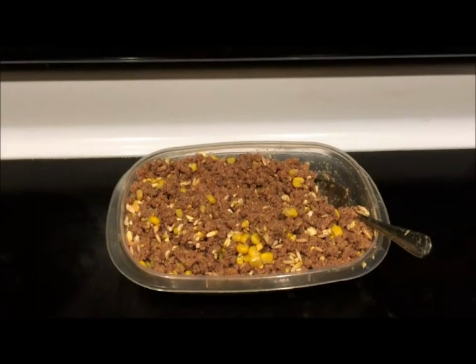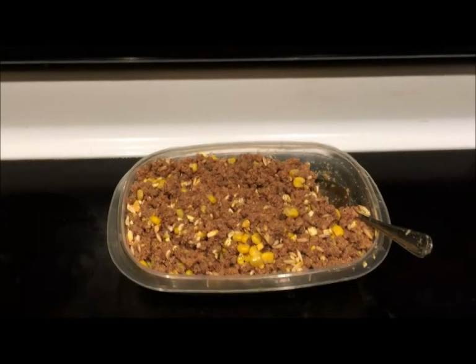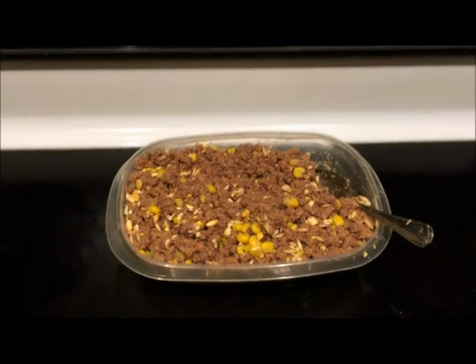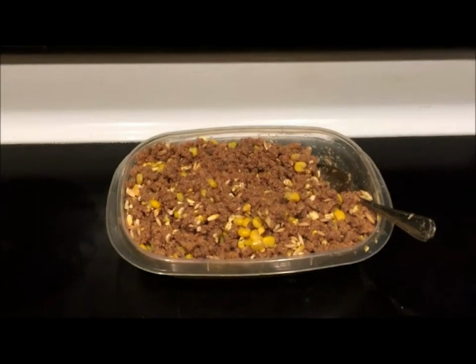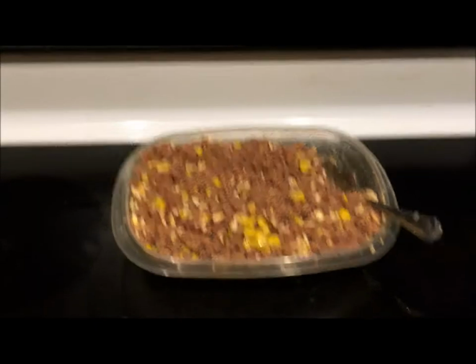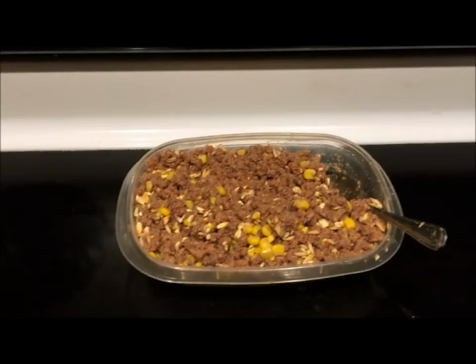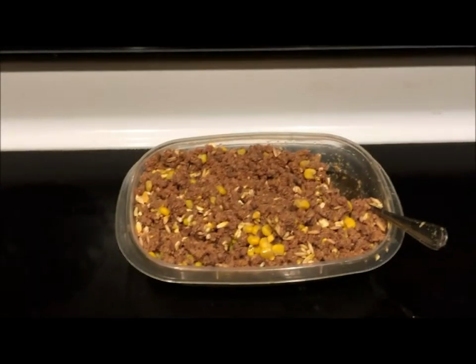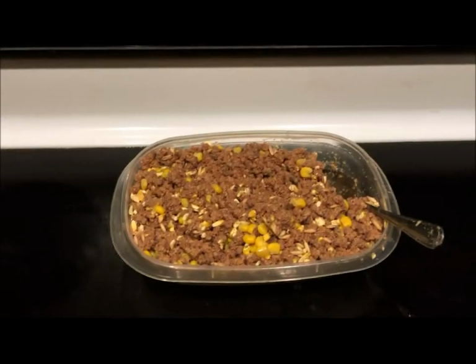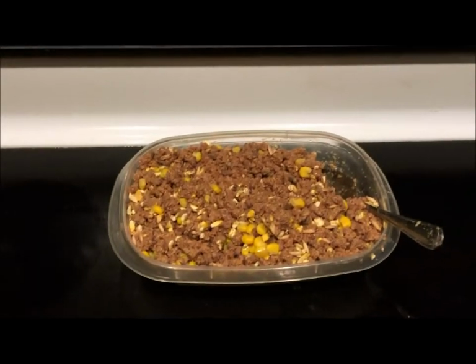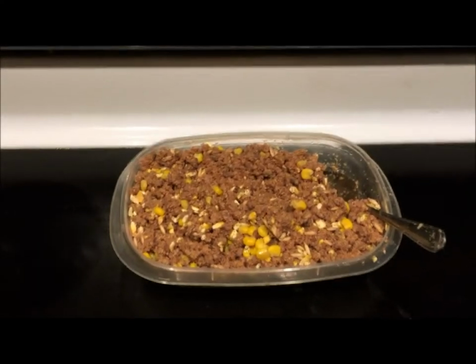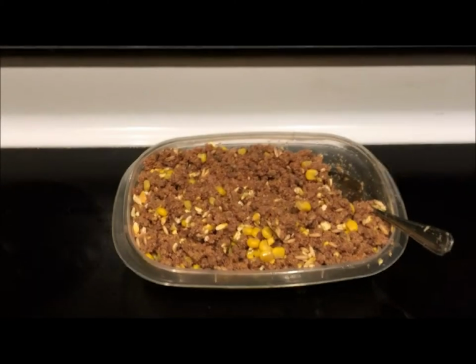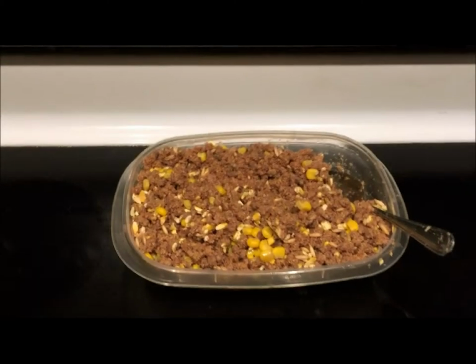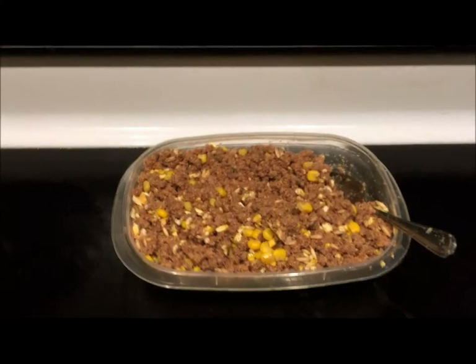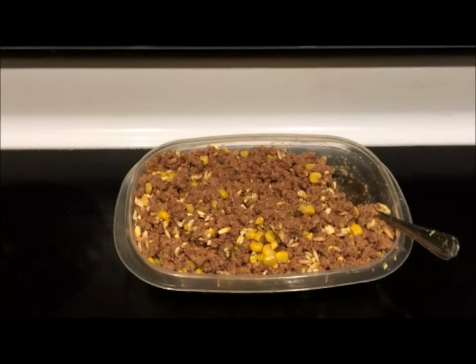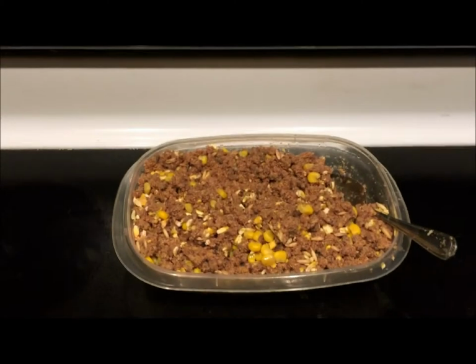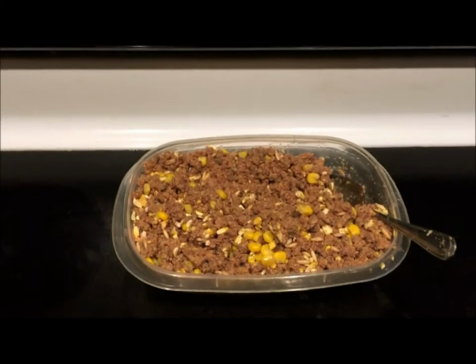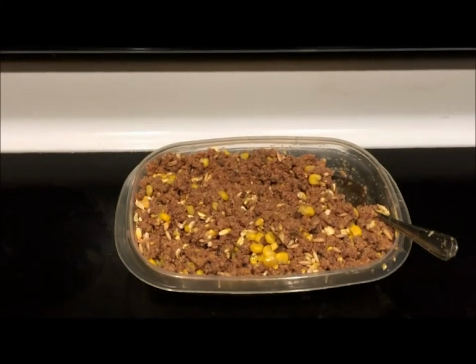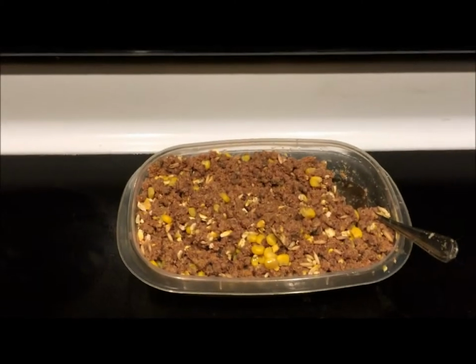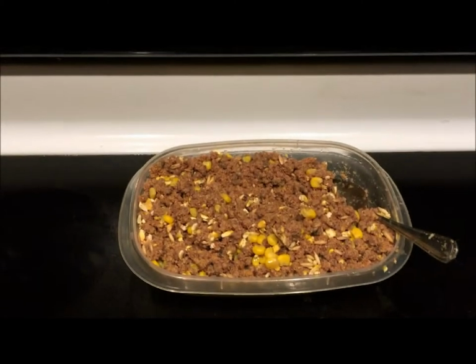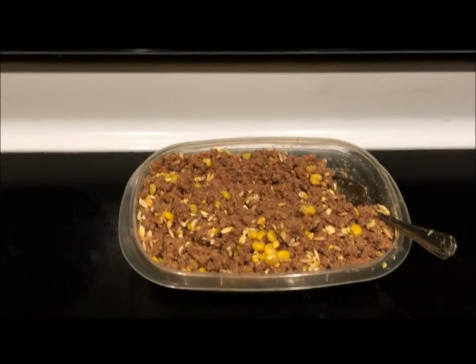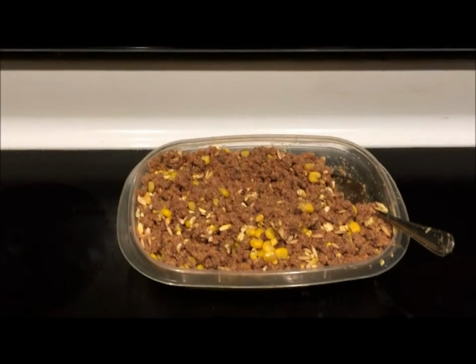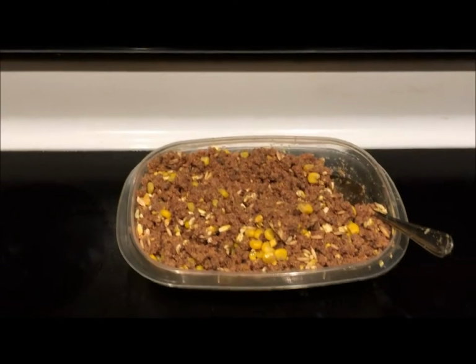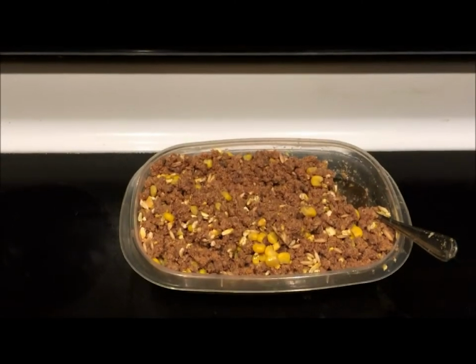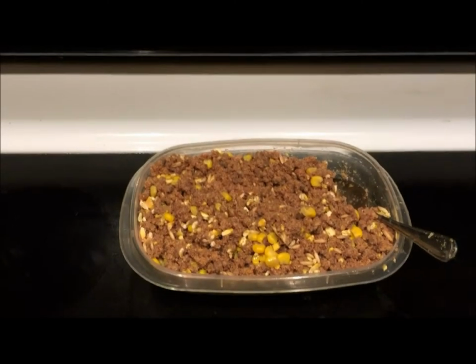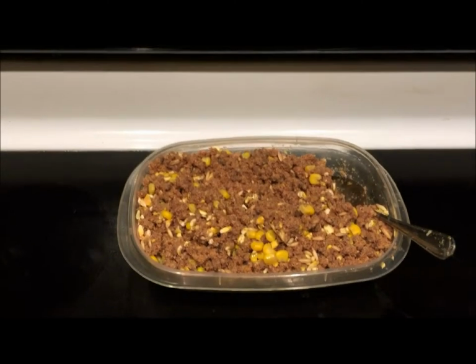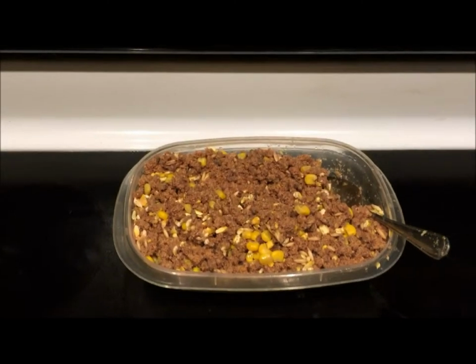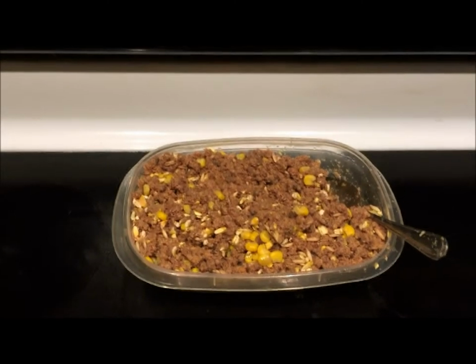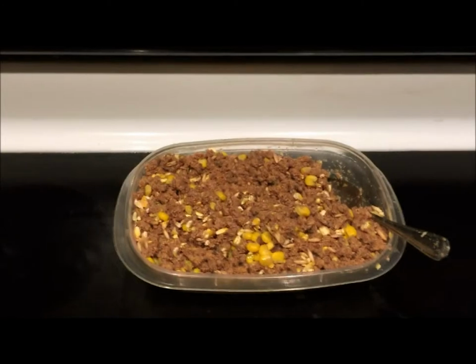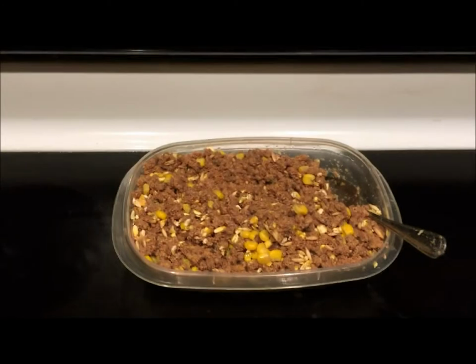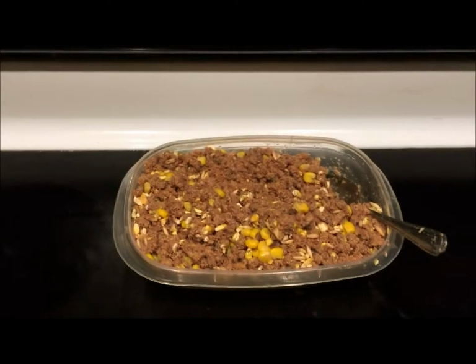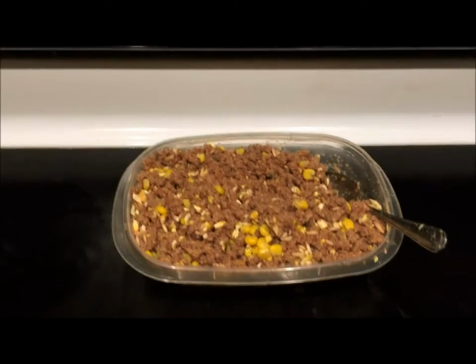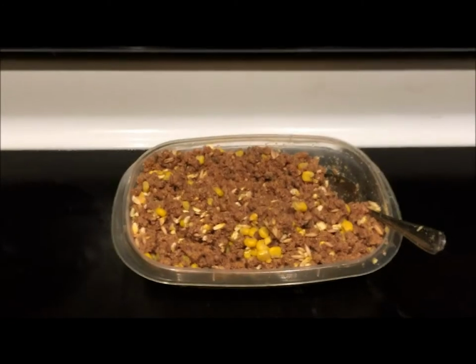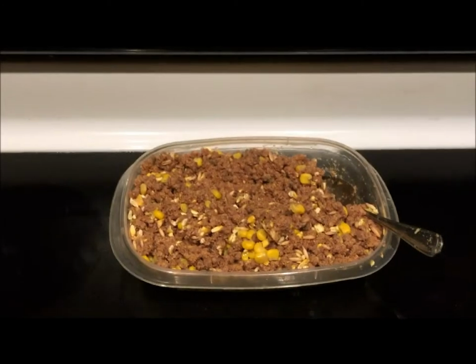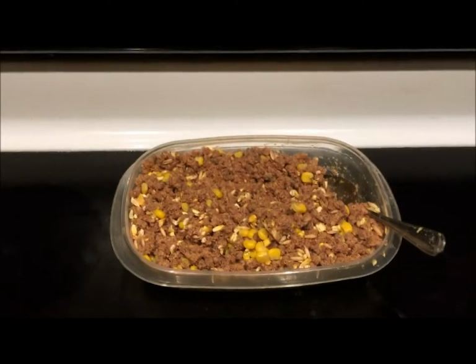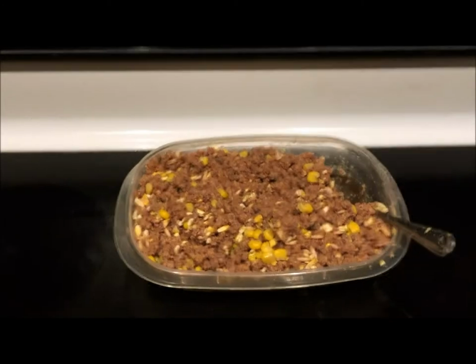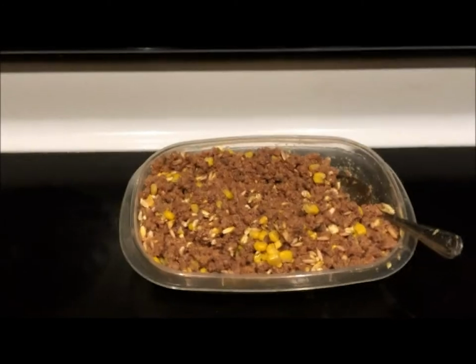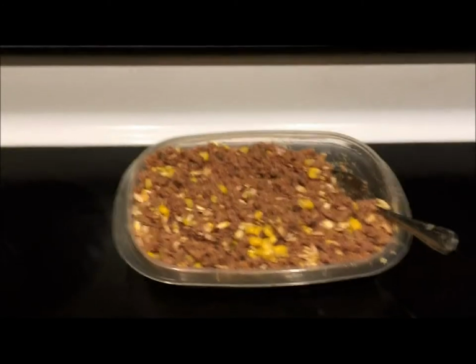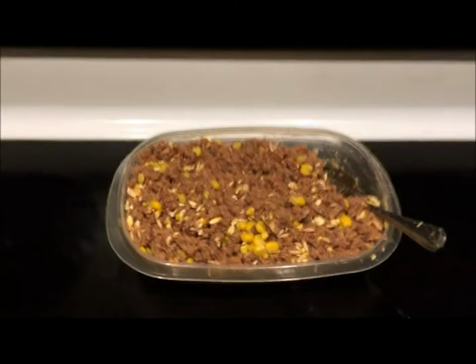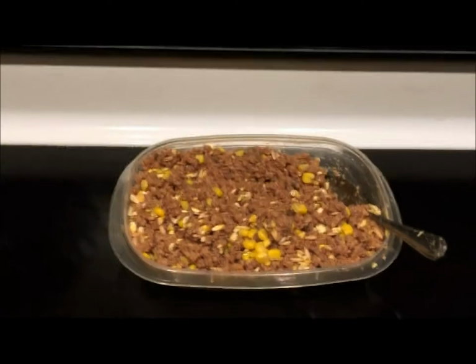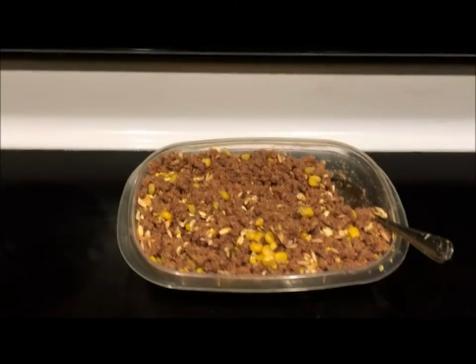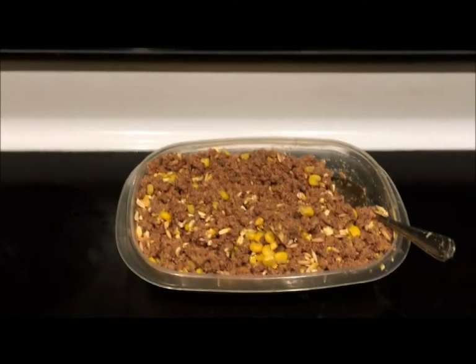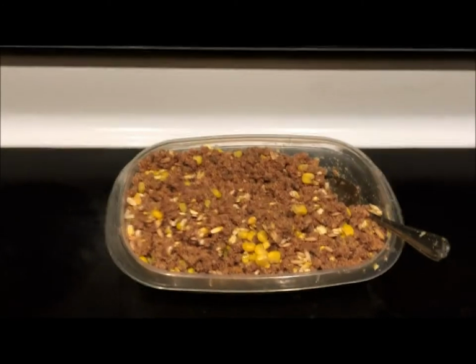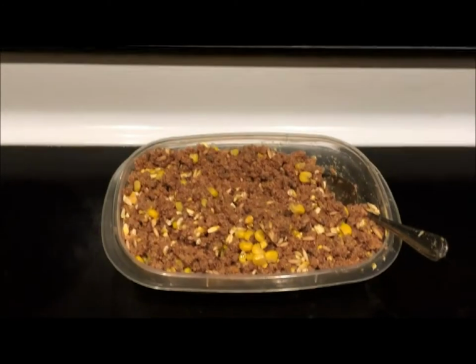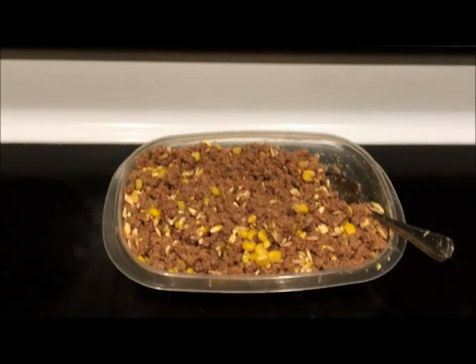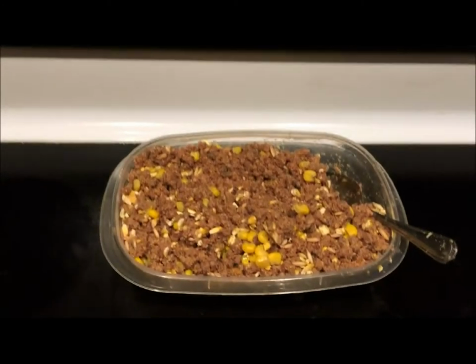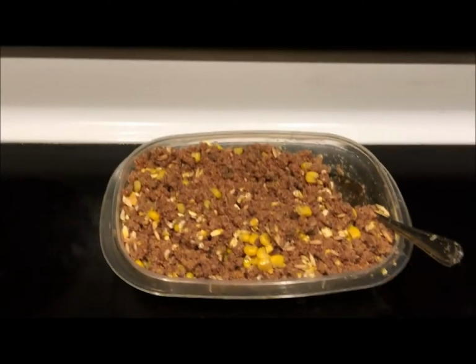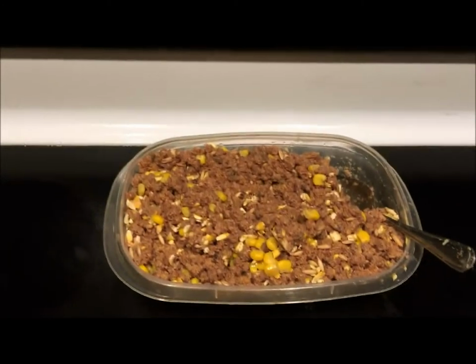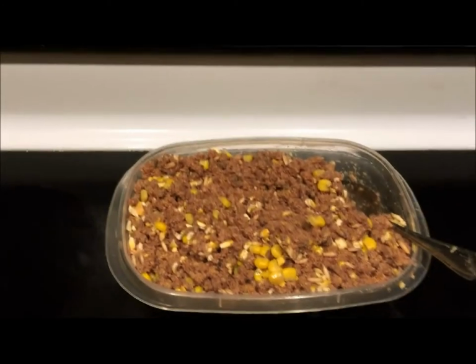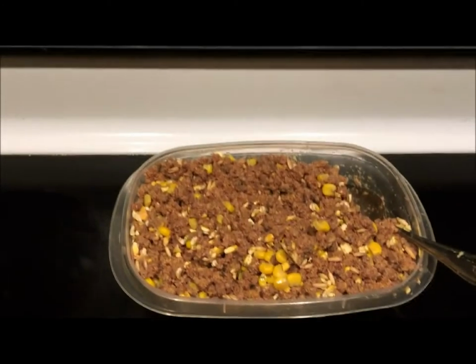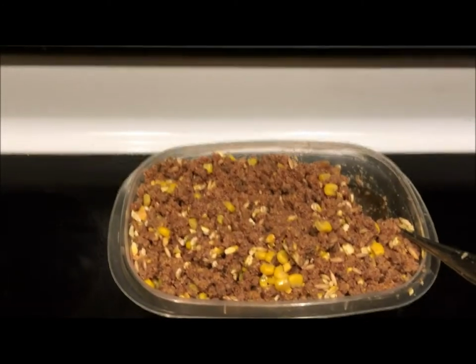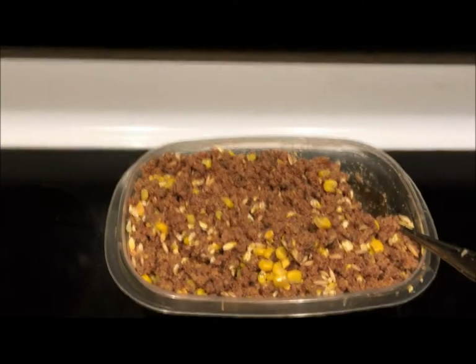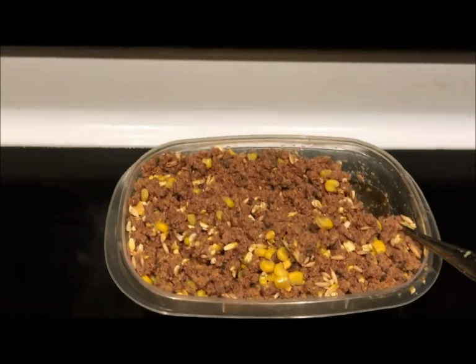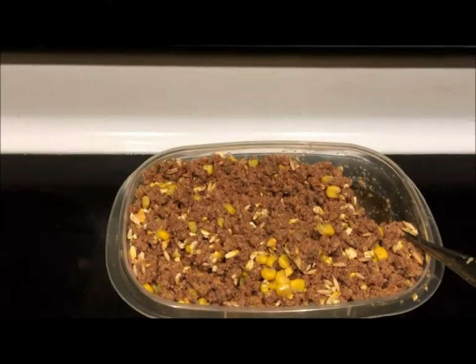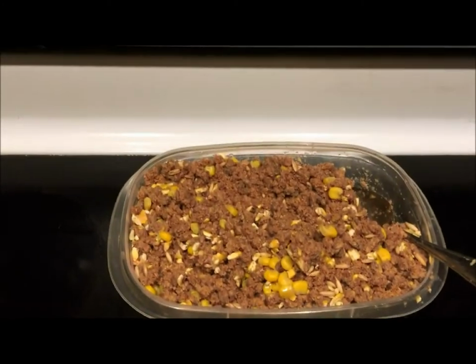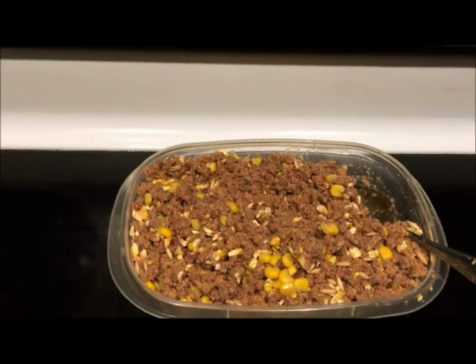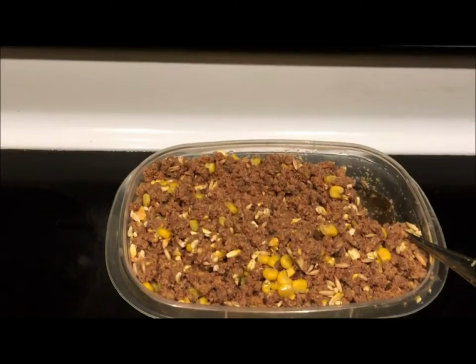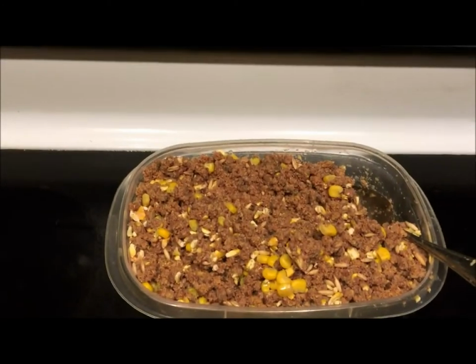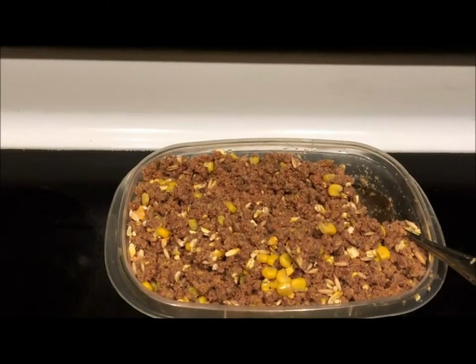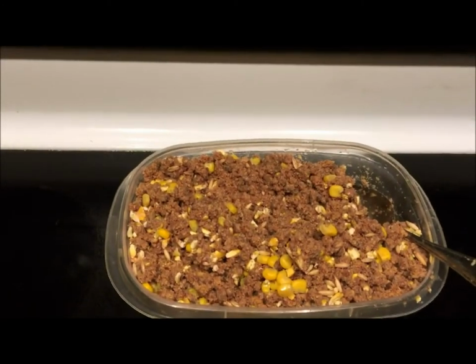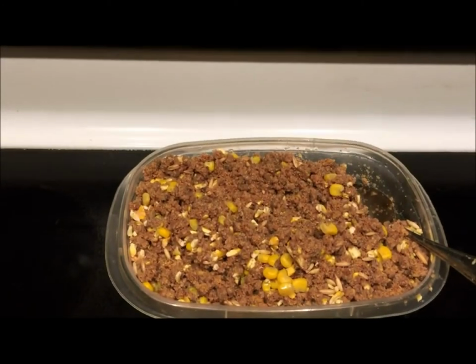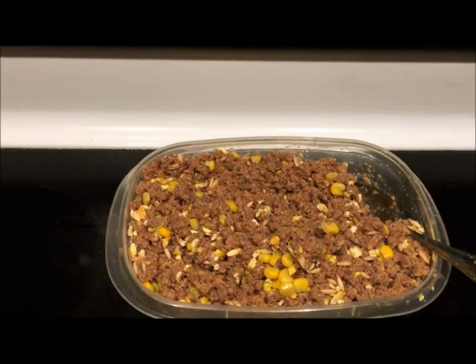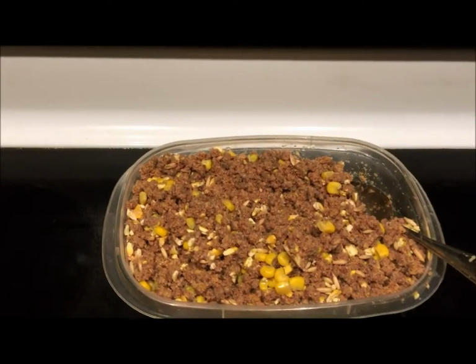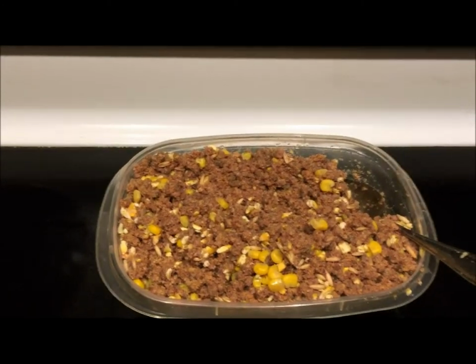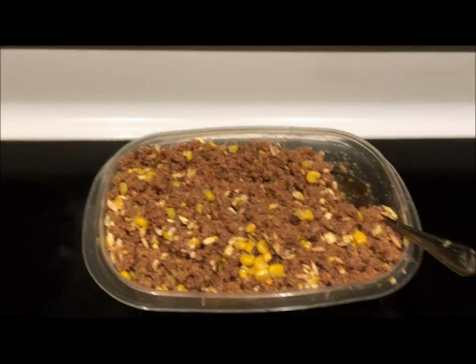Now we're ready. This has been sitting for a couple of minutes, and now it's a nice consistency. It smells really good. It should do the trick to lure them in.